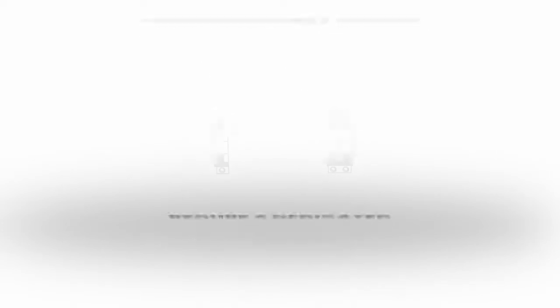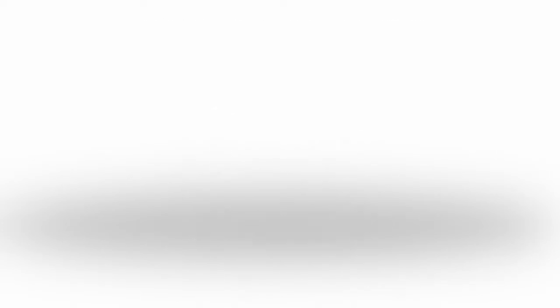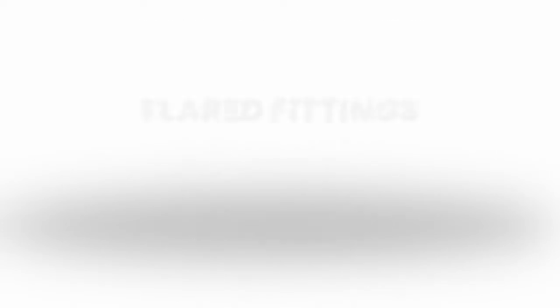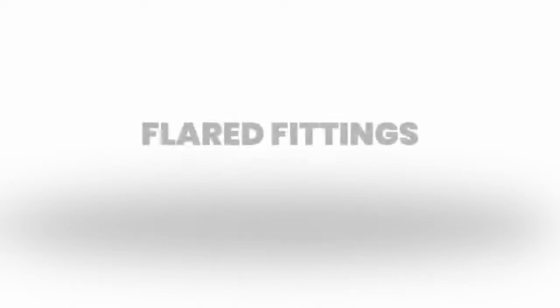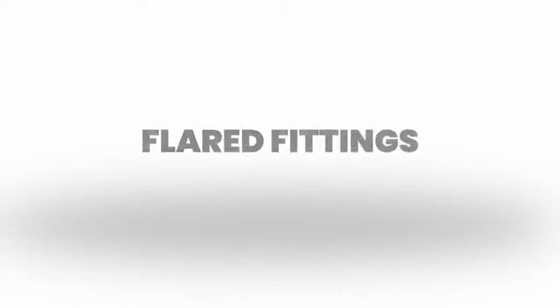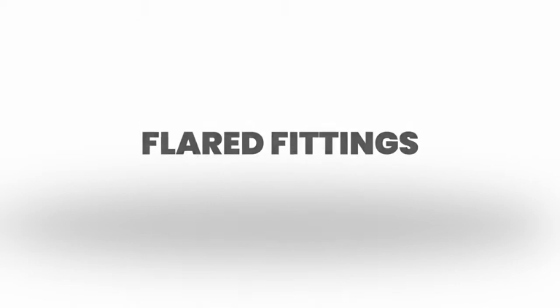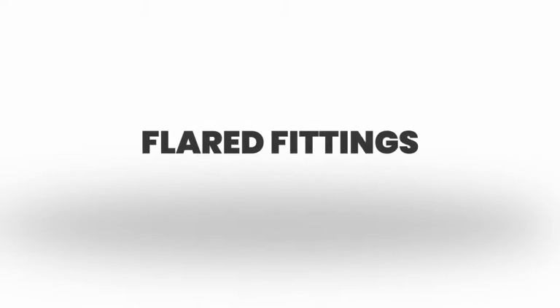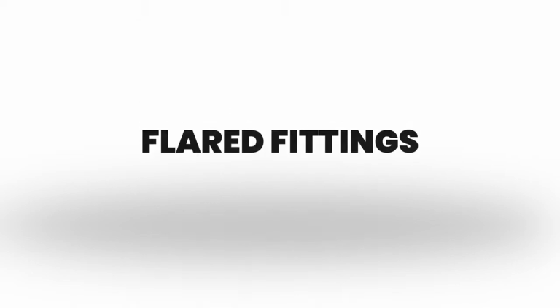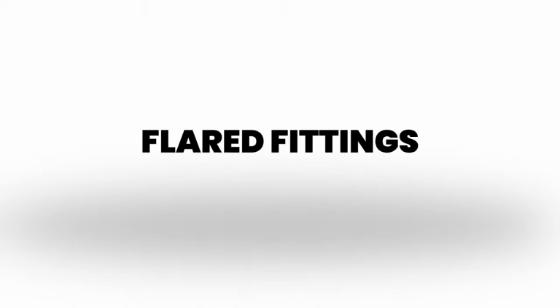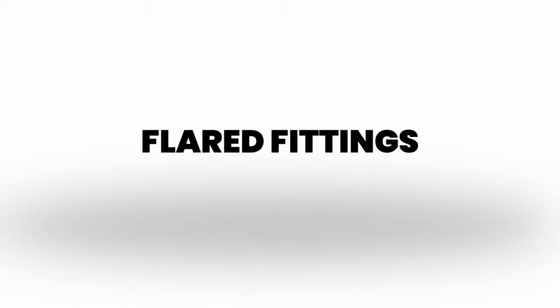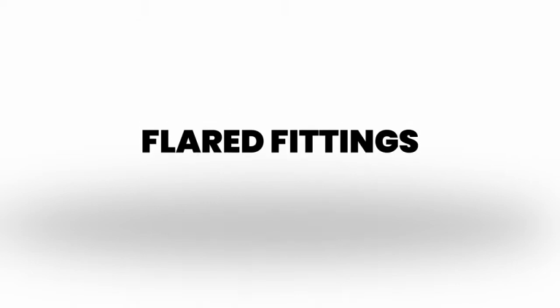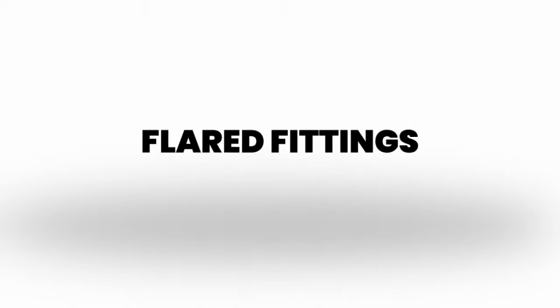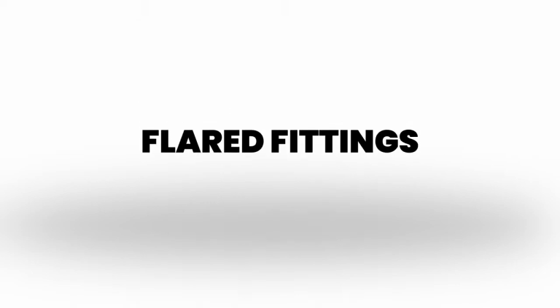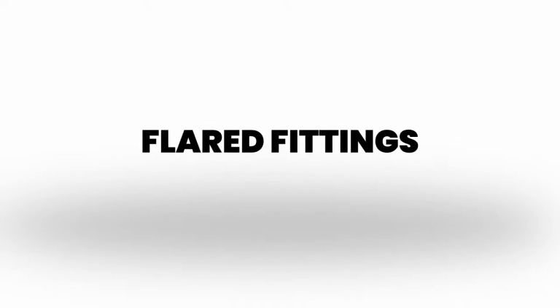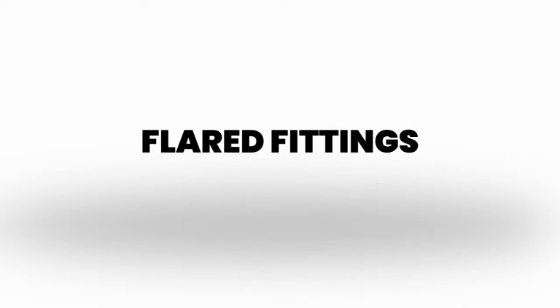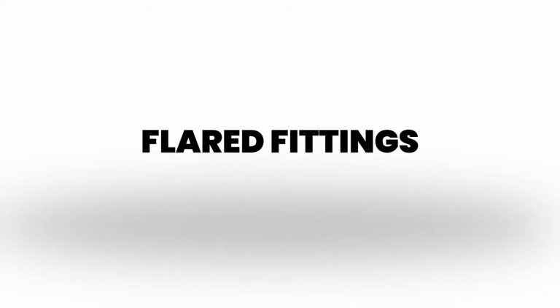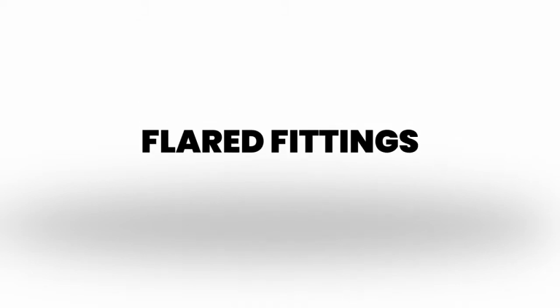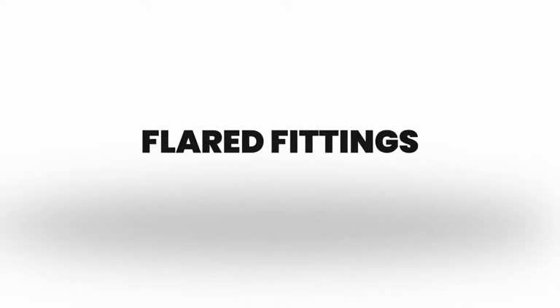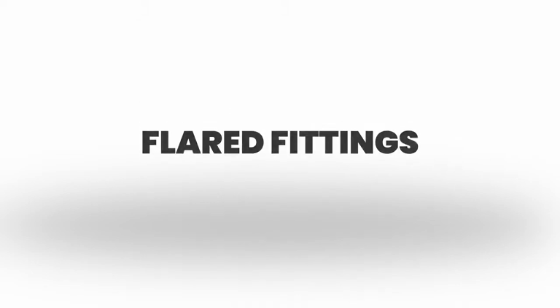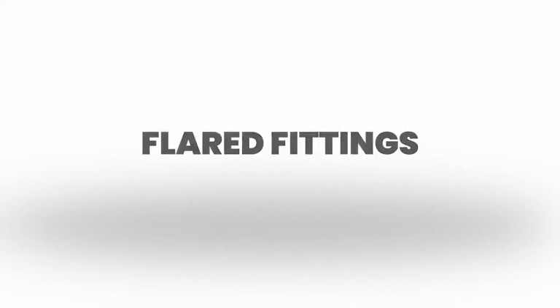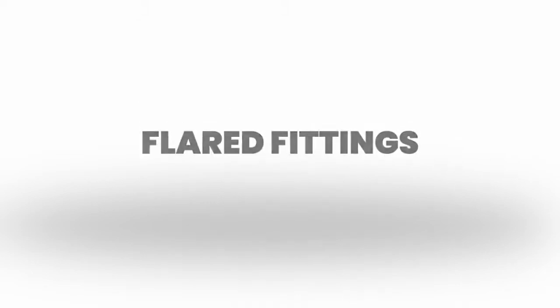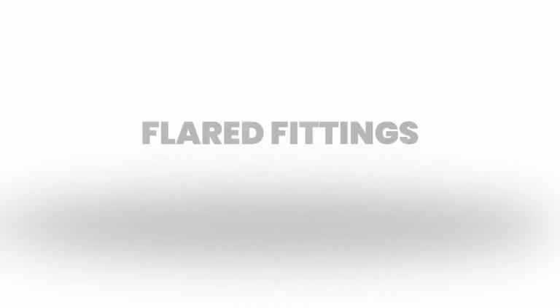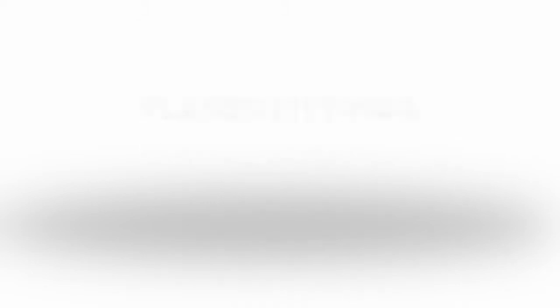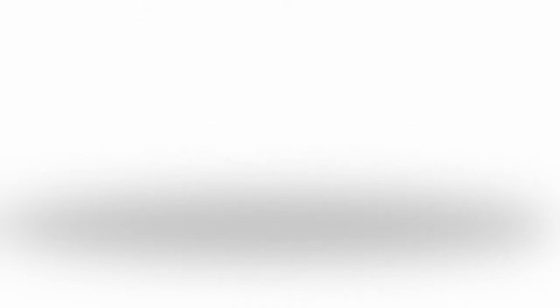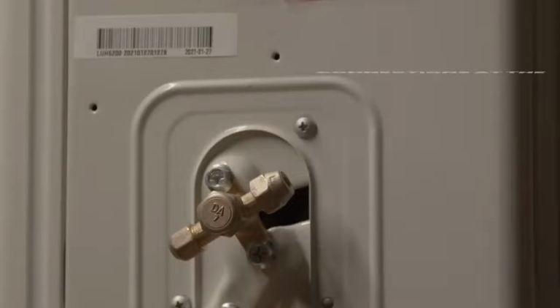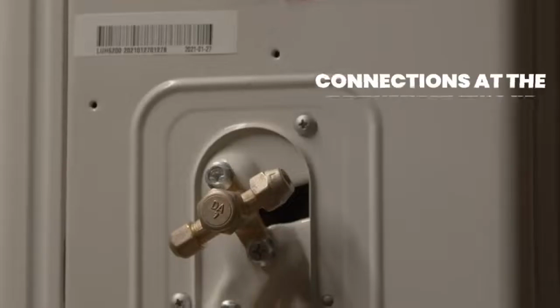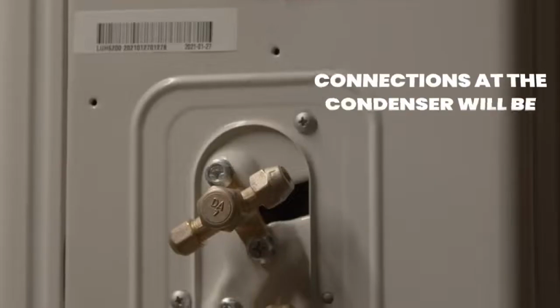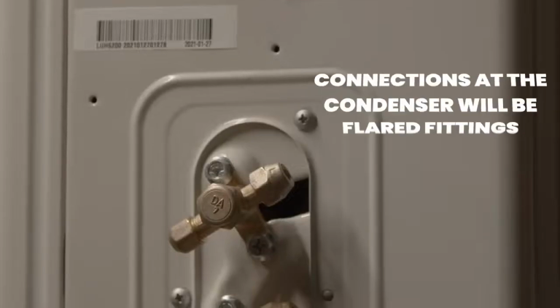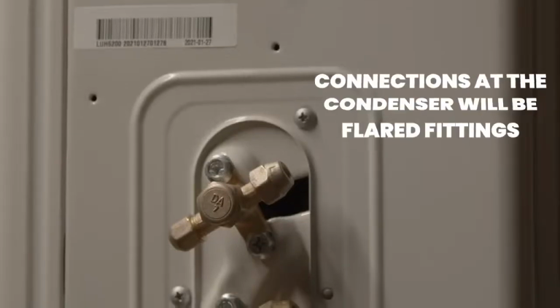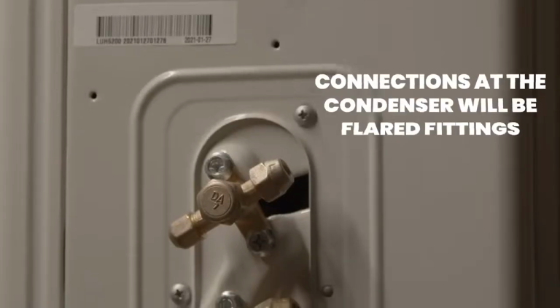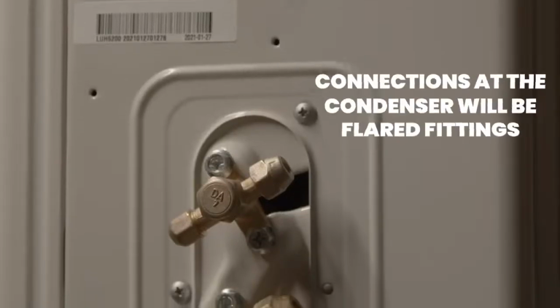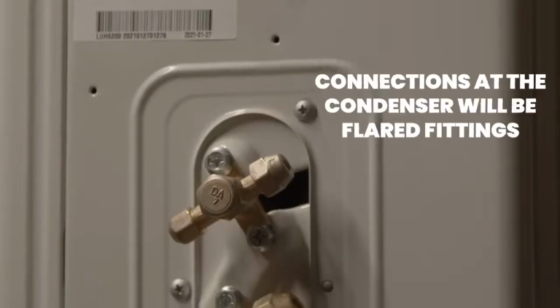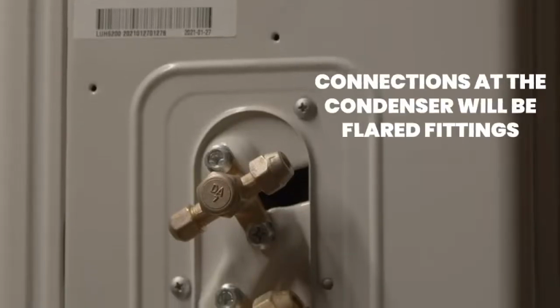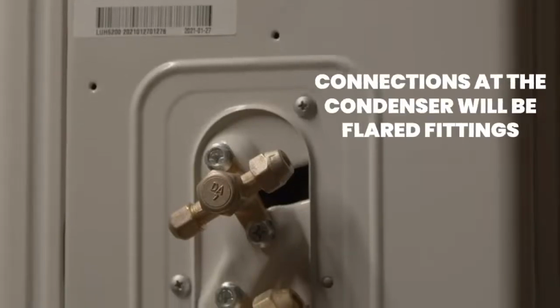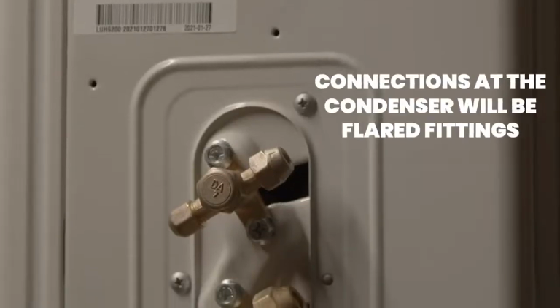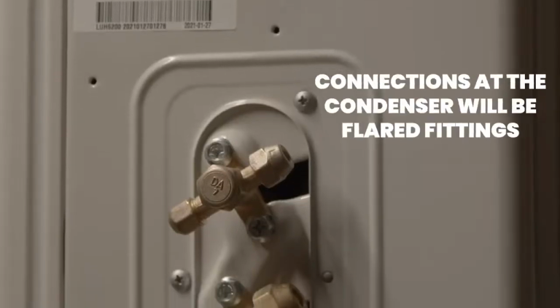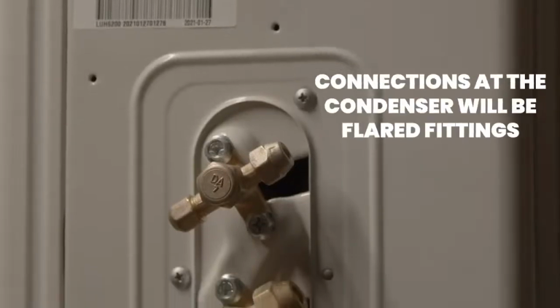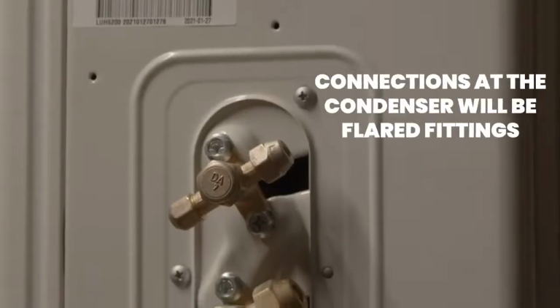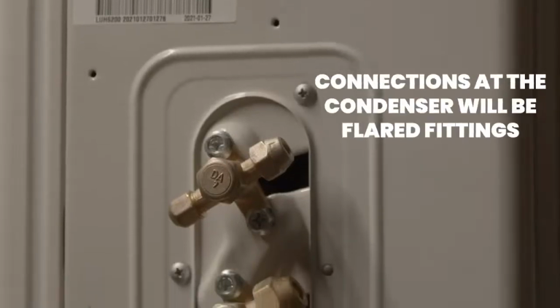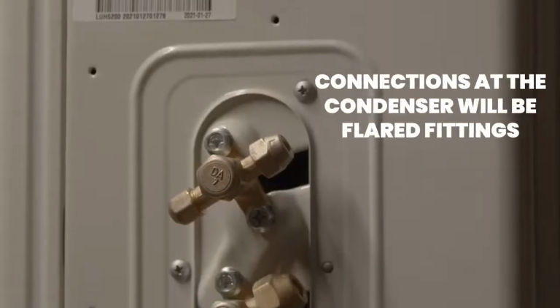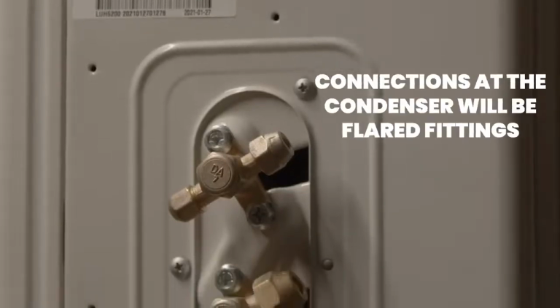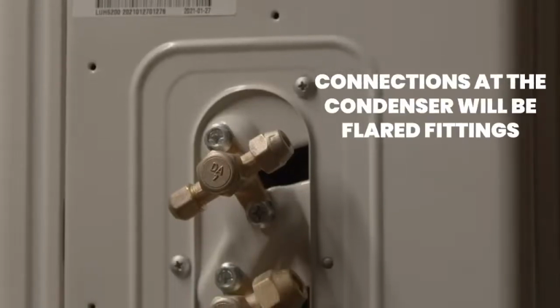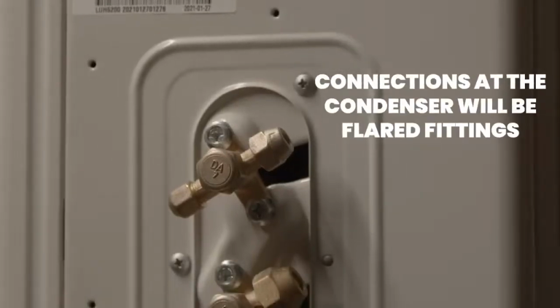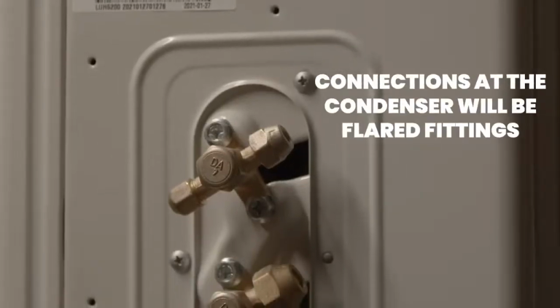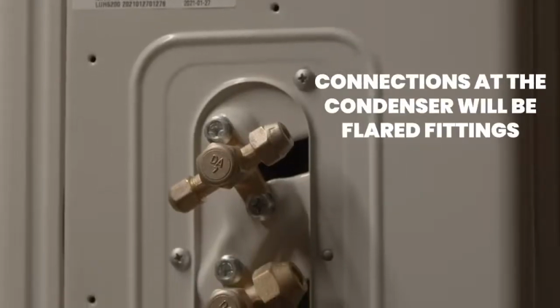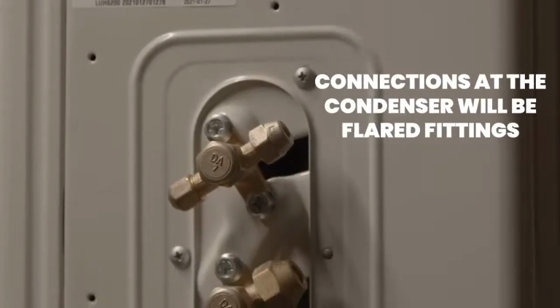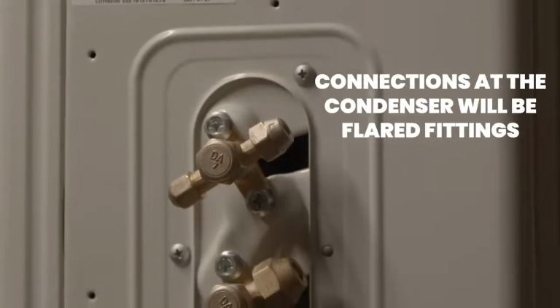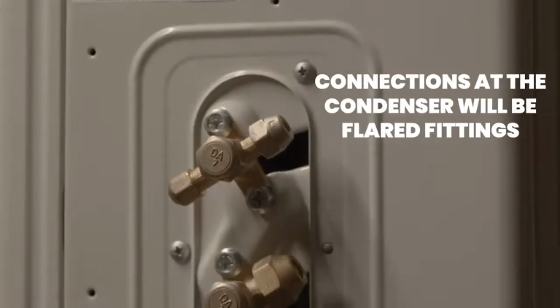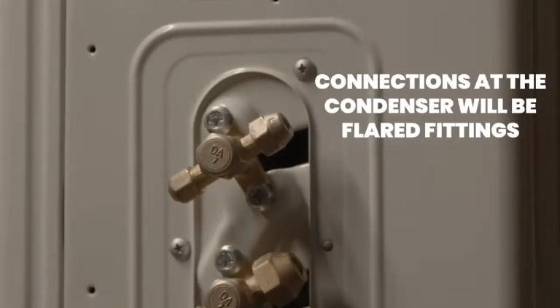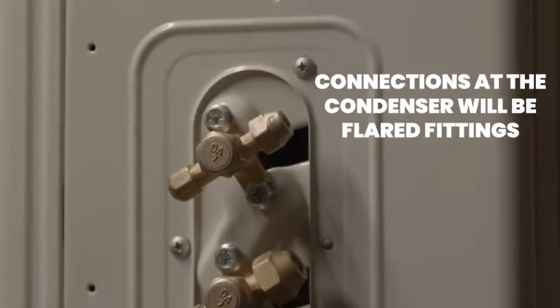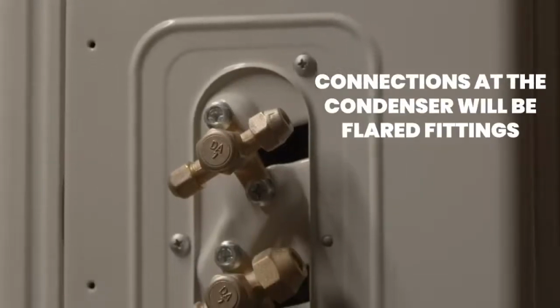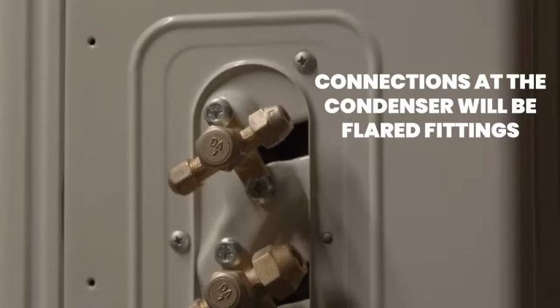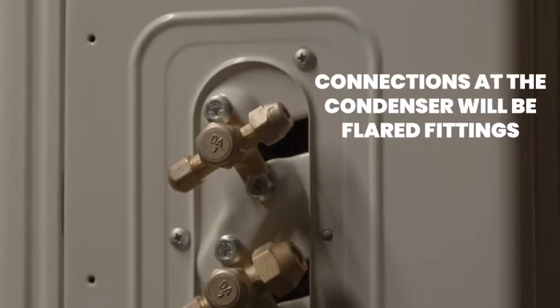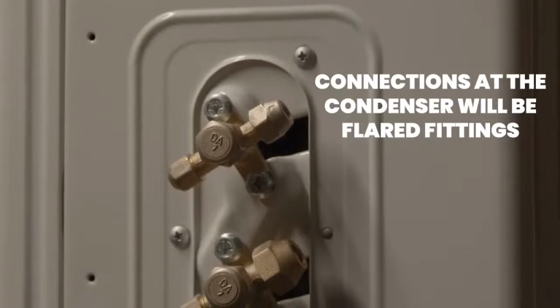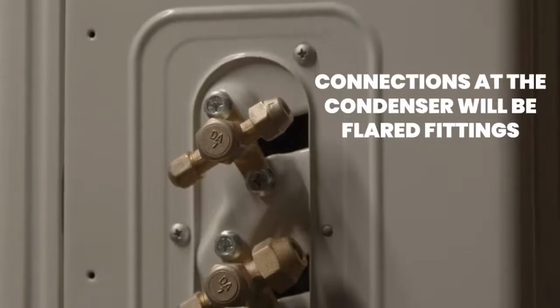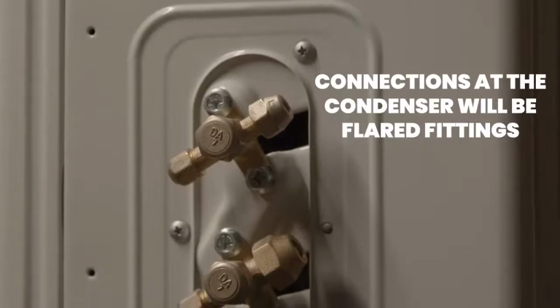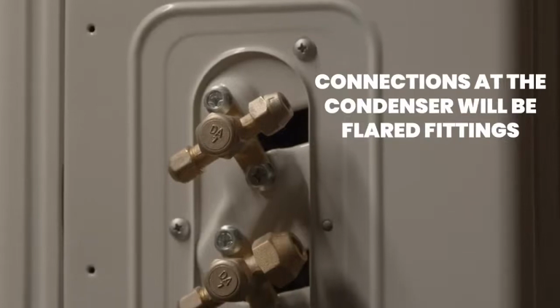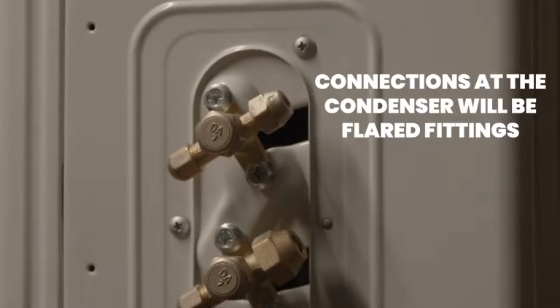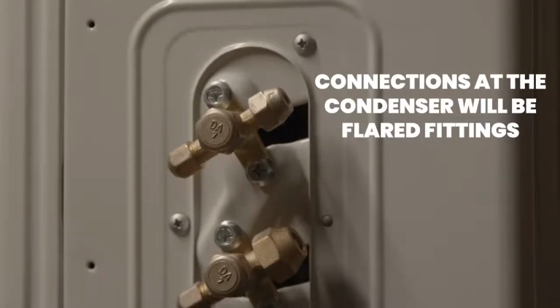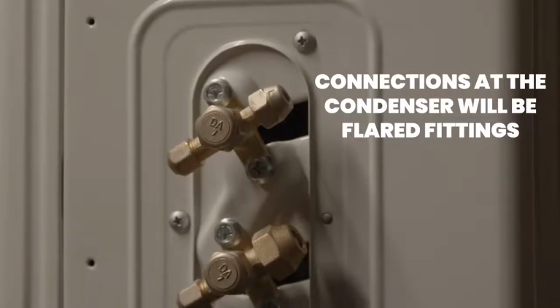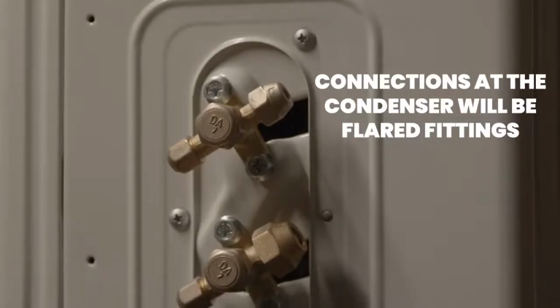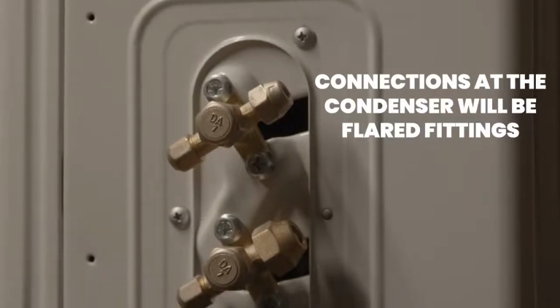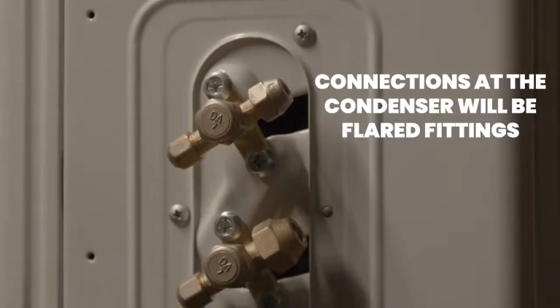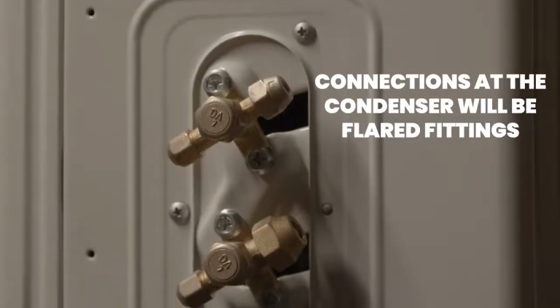Another new change is our flared fittings. The connection at the condenser will be flared fittings to simplify the installation.